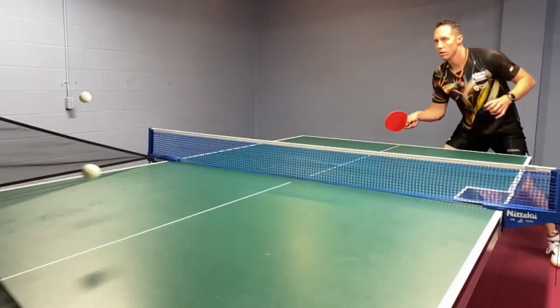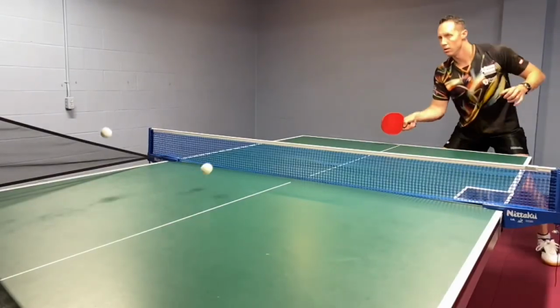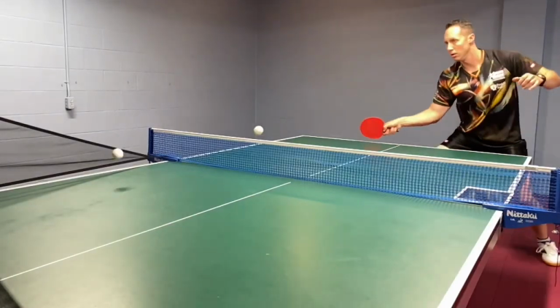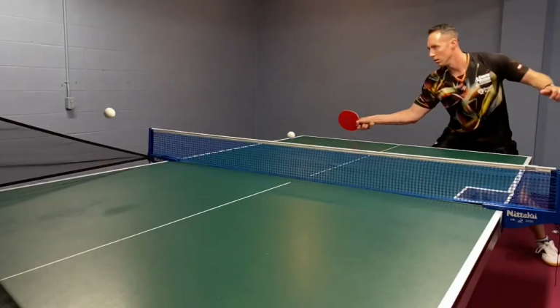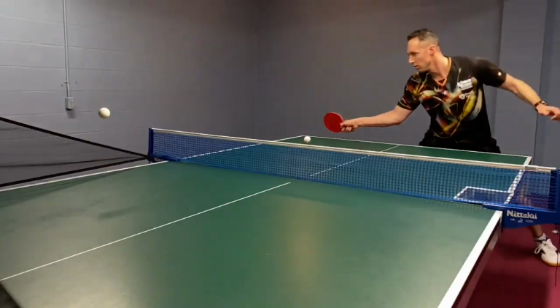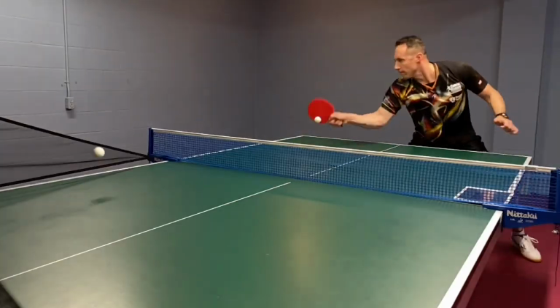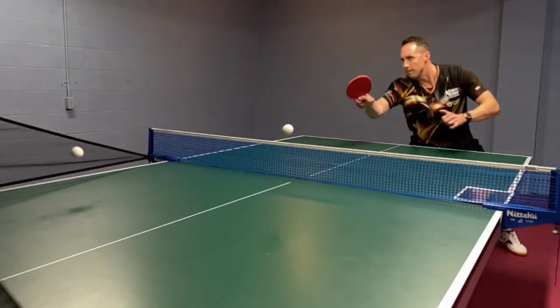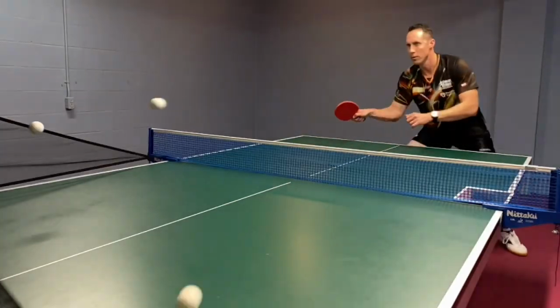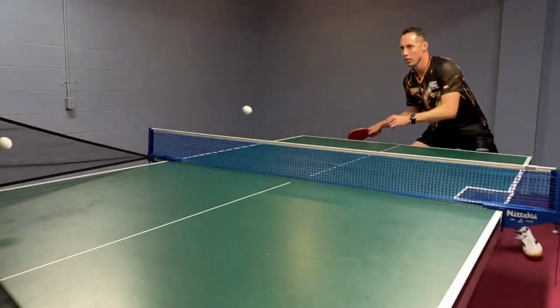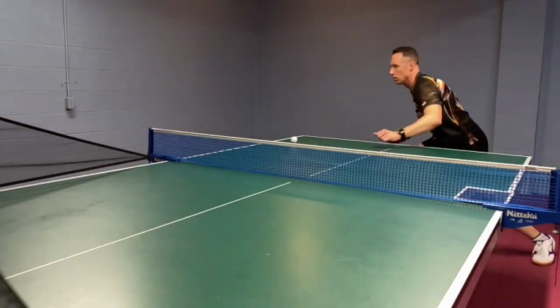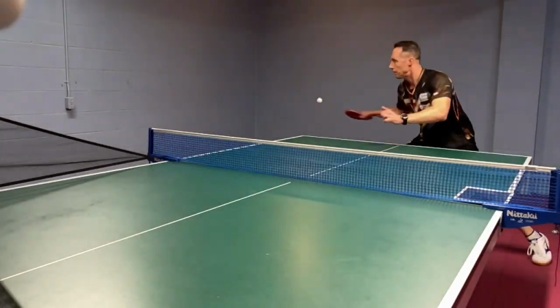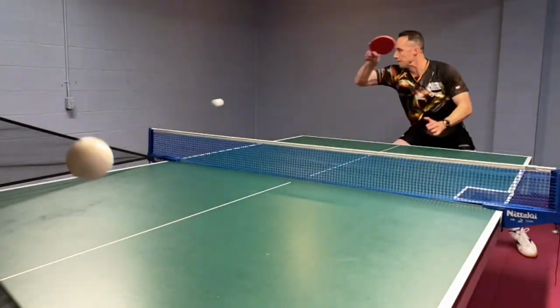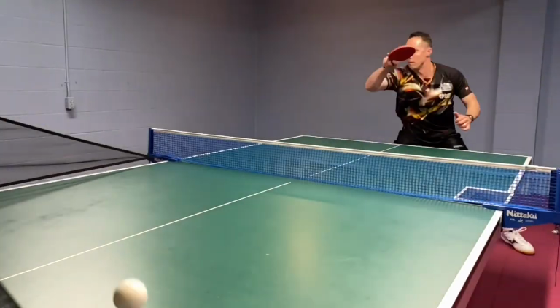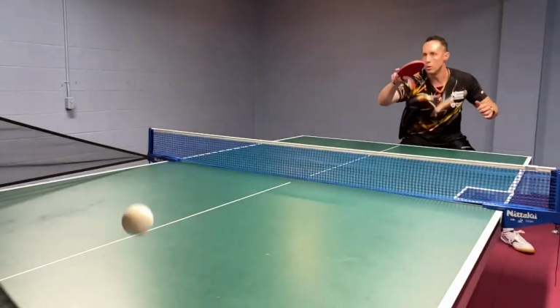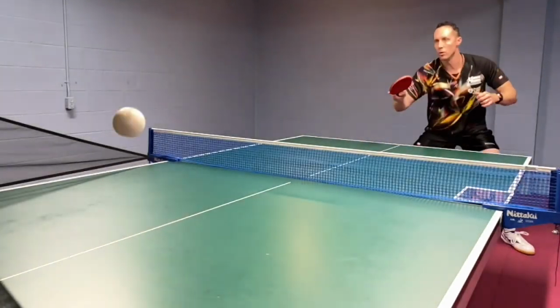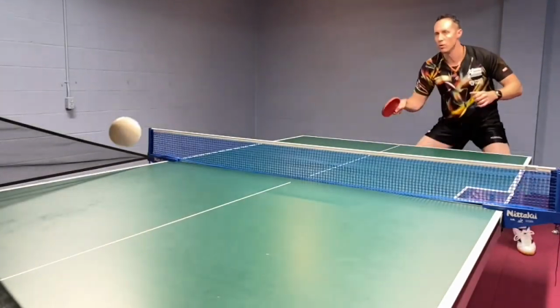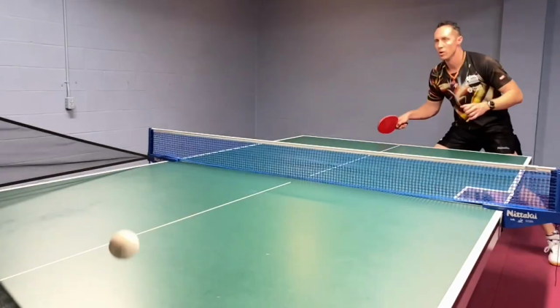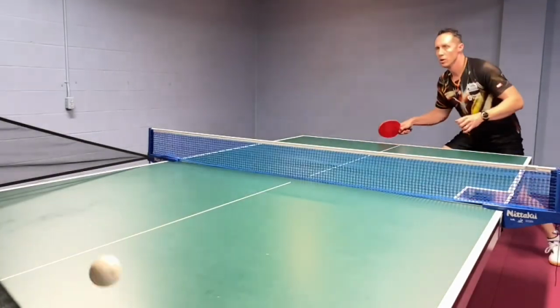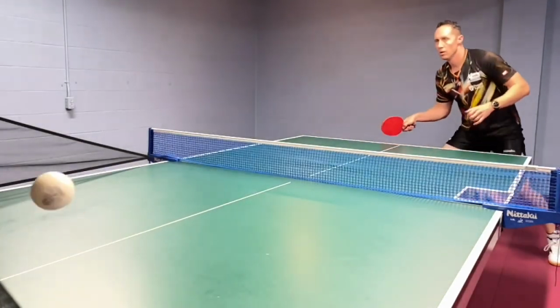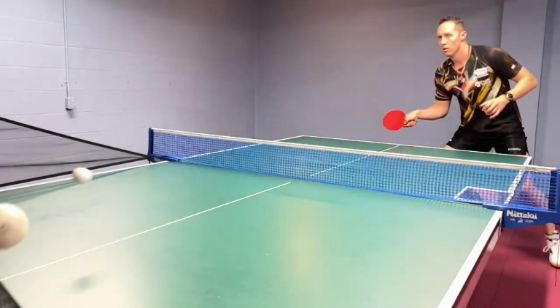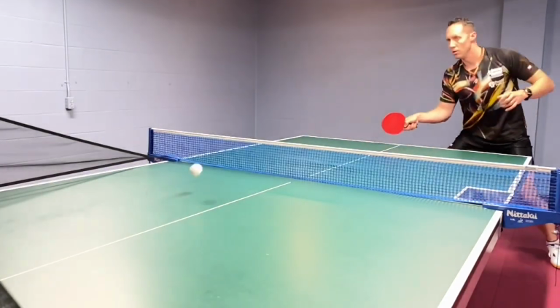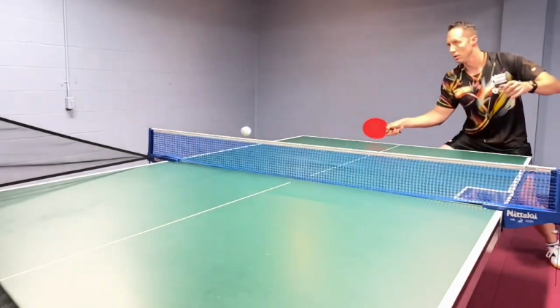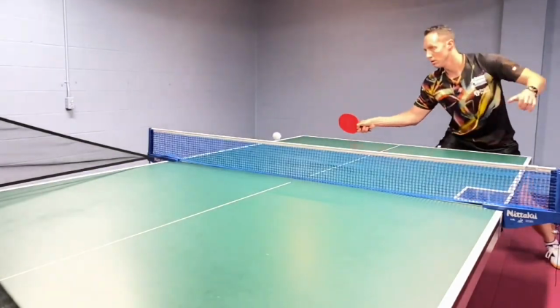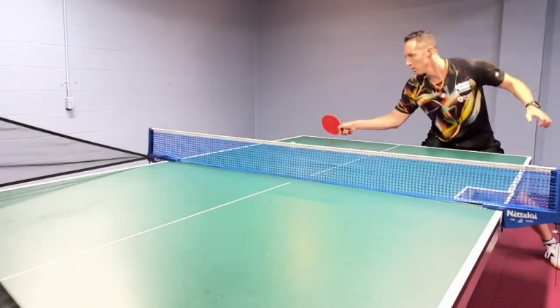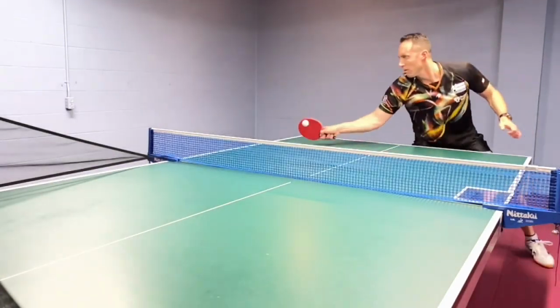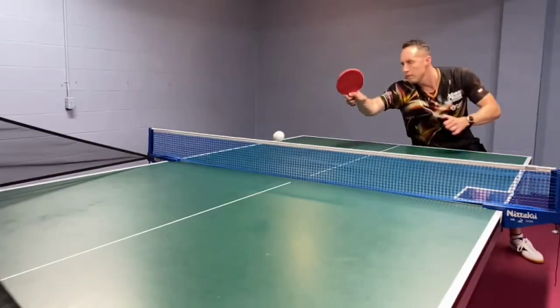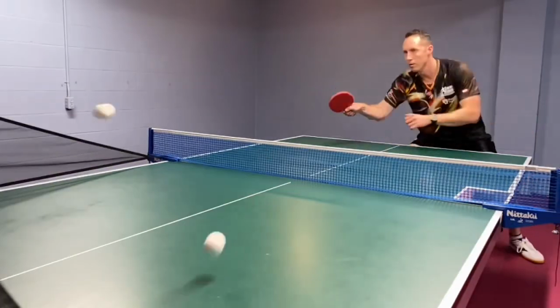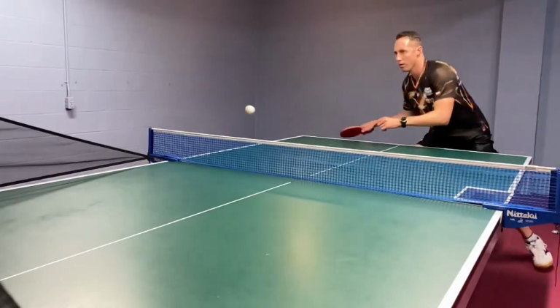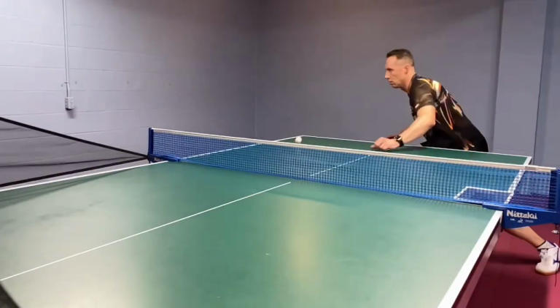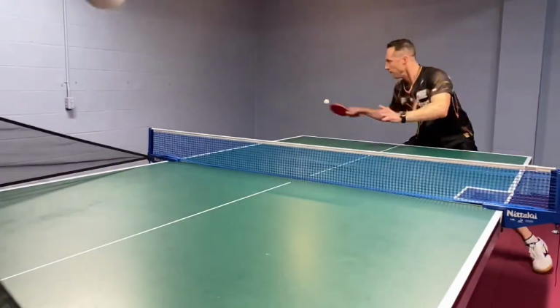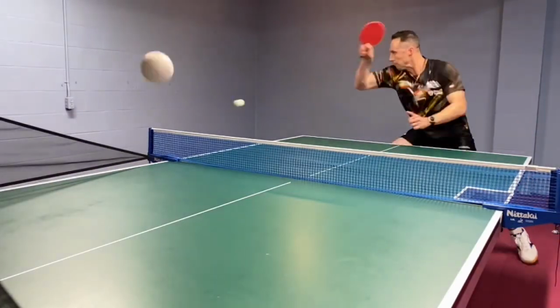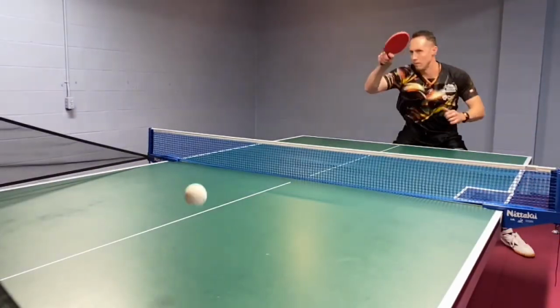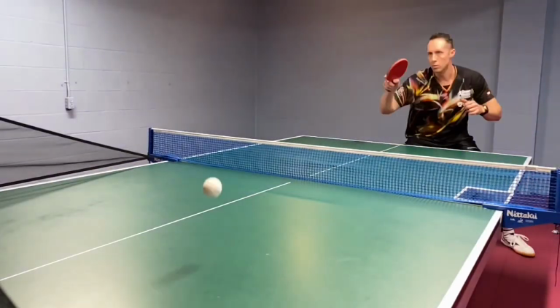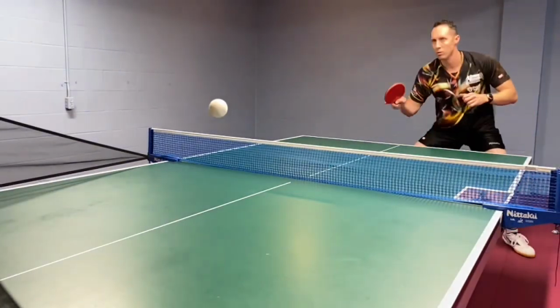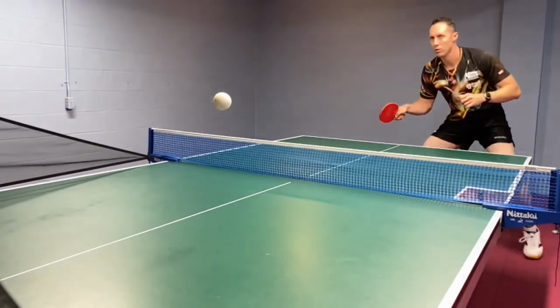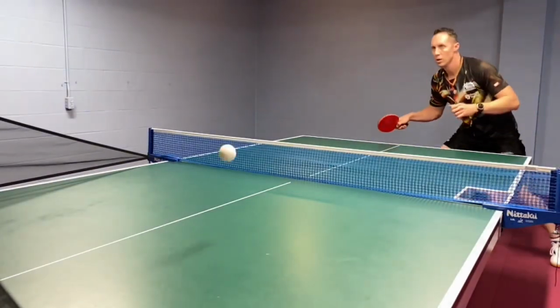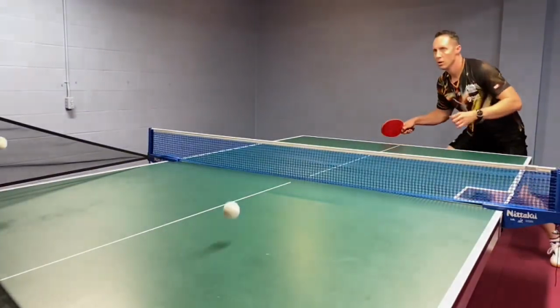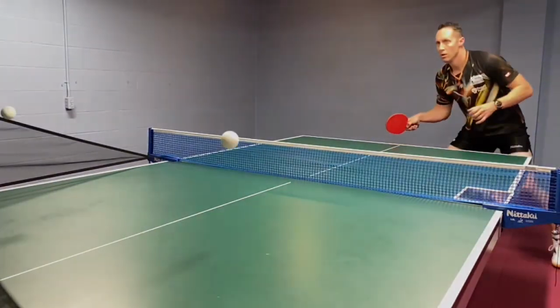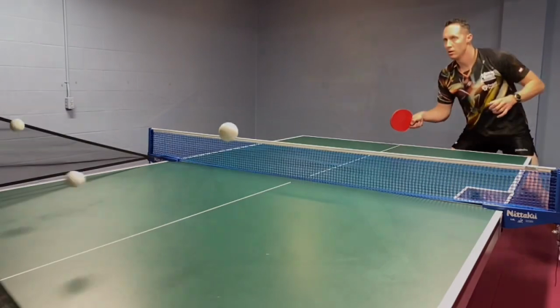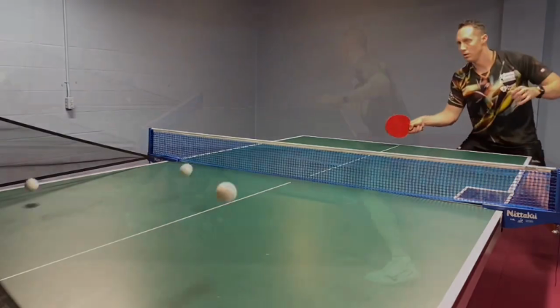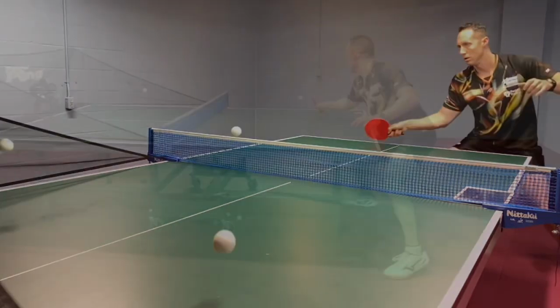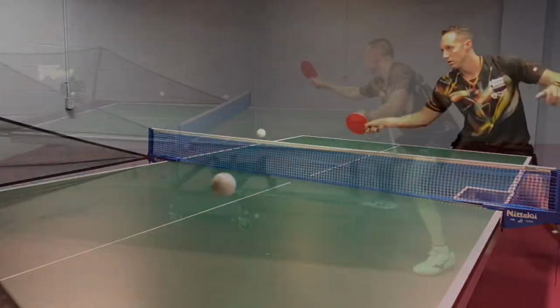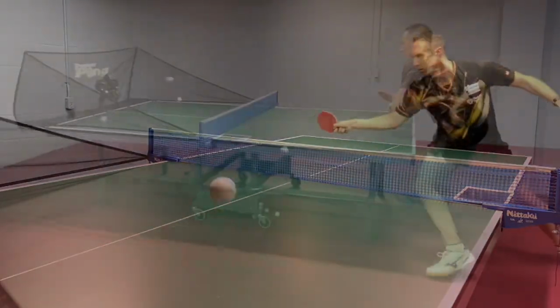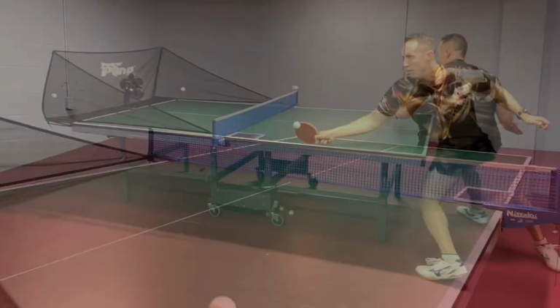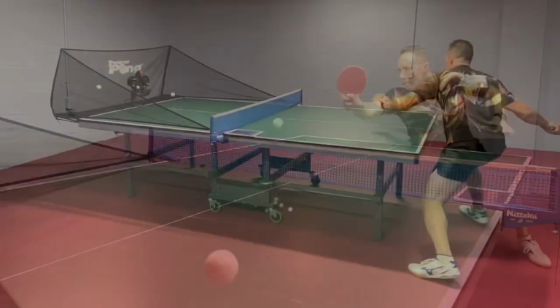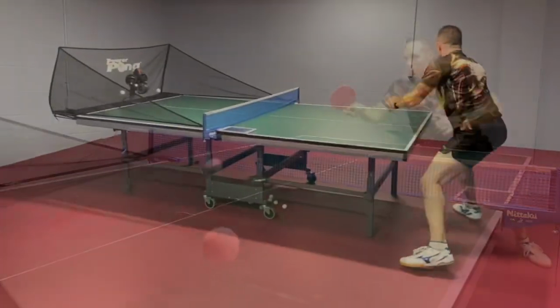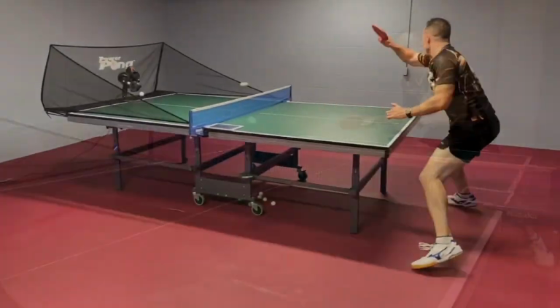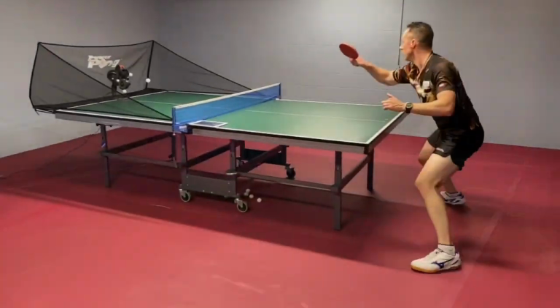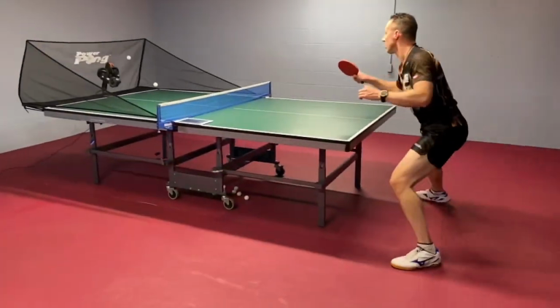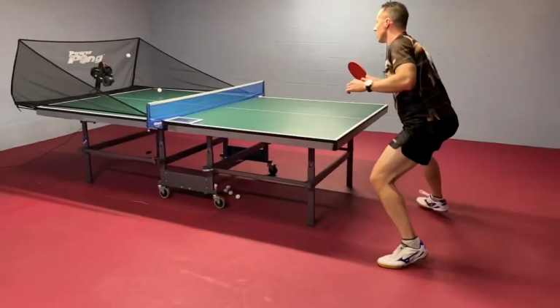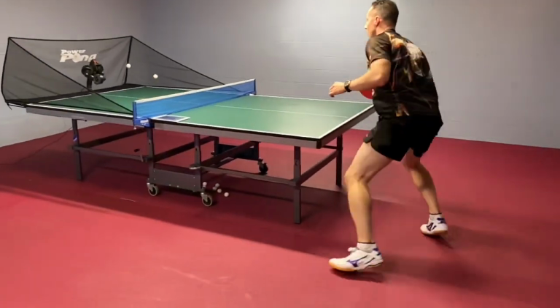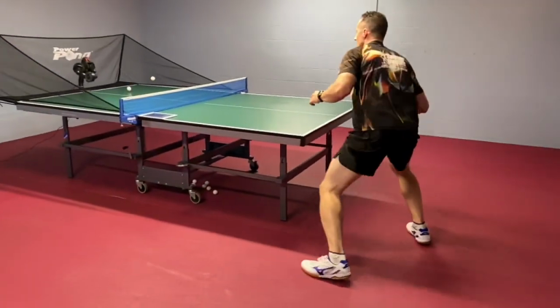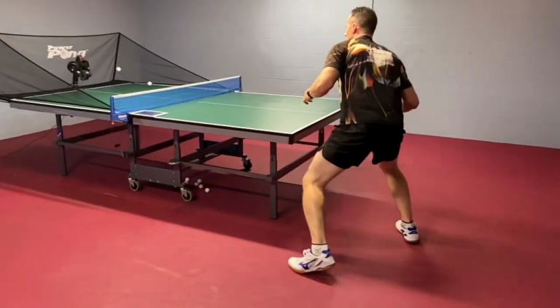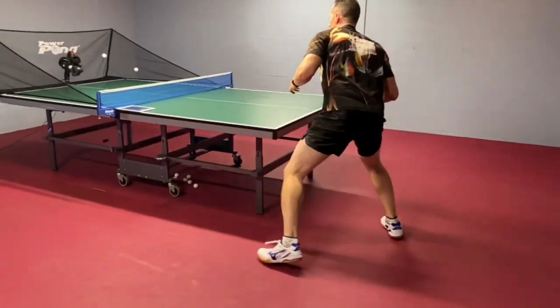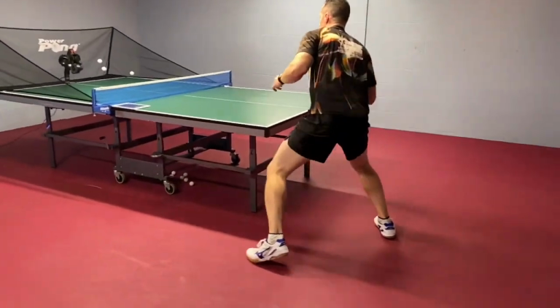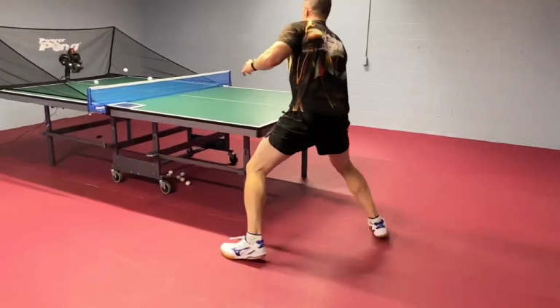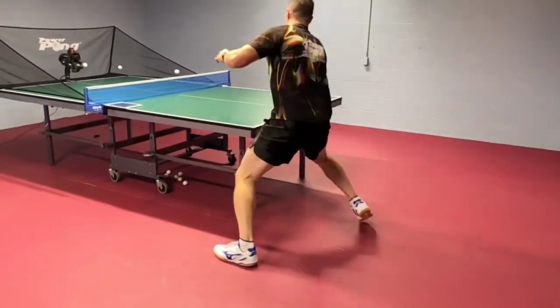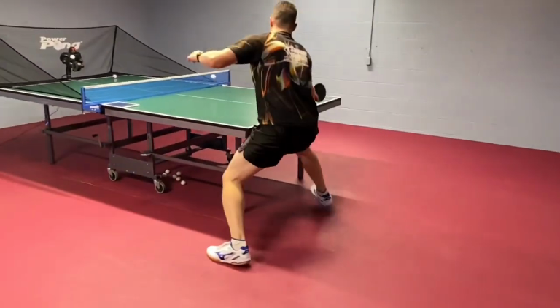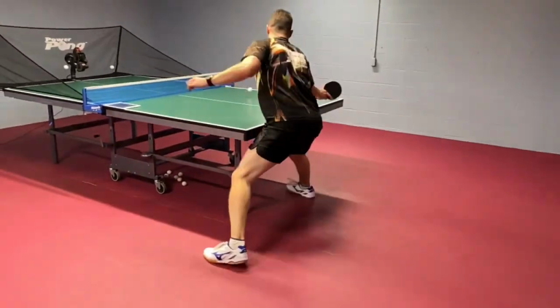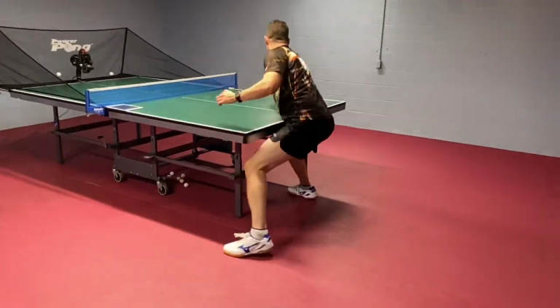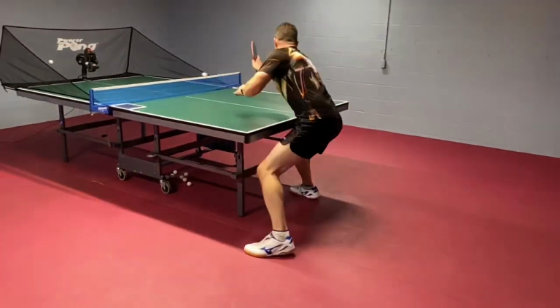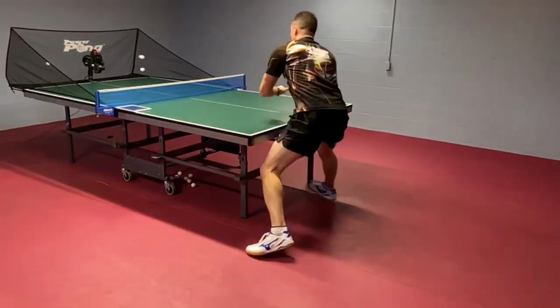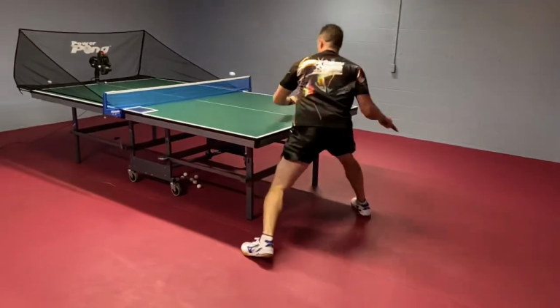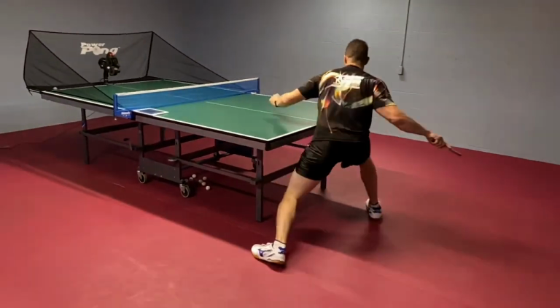Hey guys, today I have three tips for you on one of the most valuable sequences in table tennis: flip, followed up by a loop.